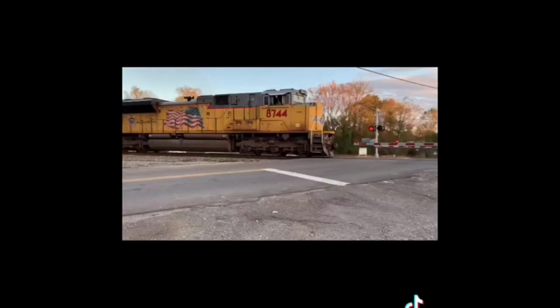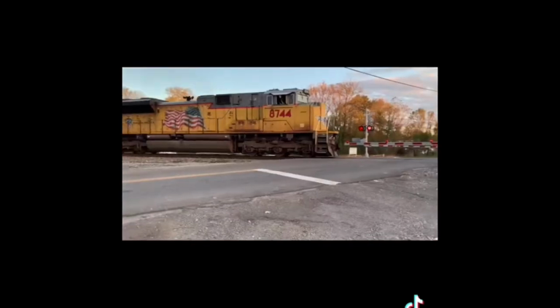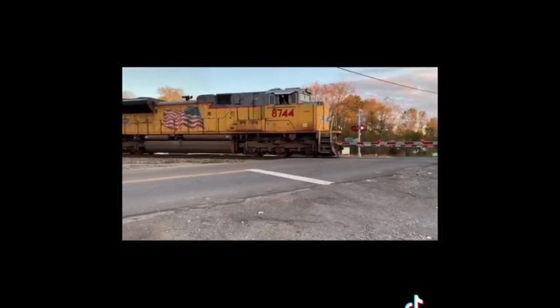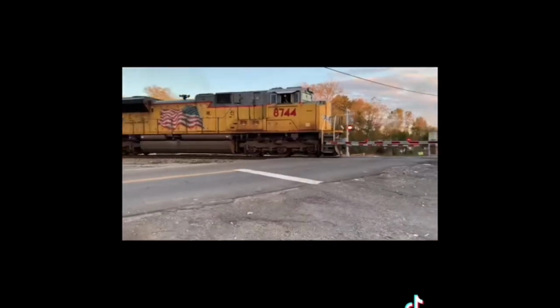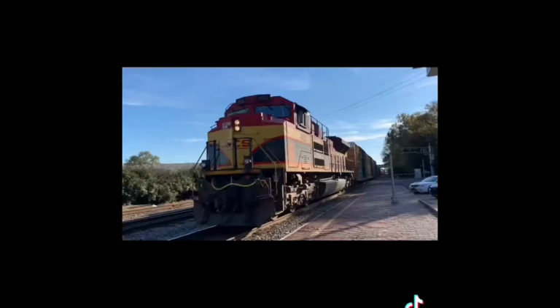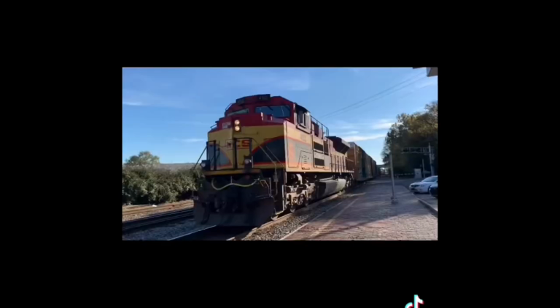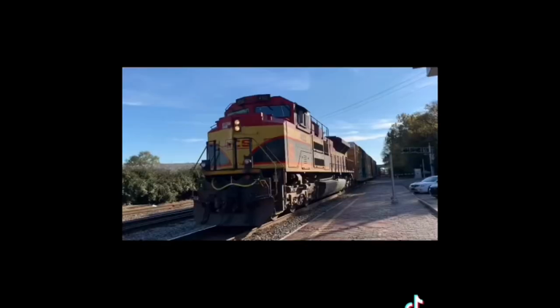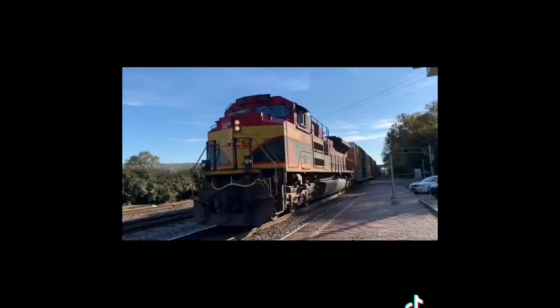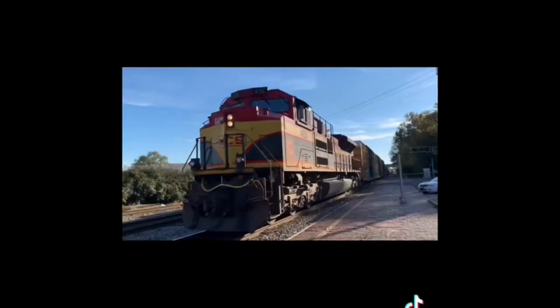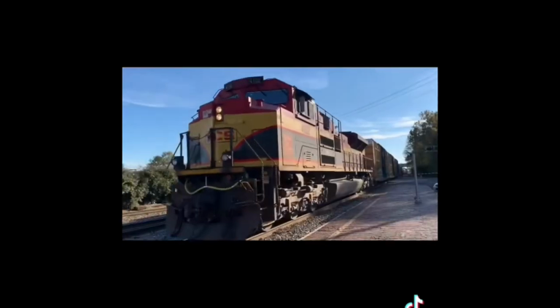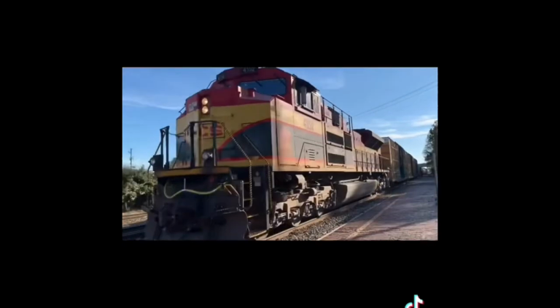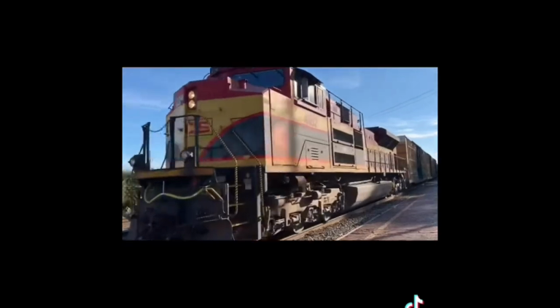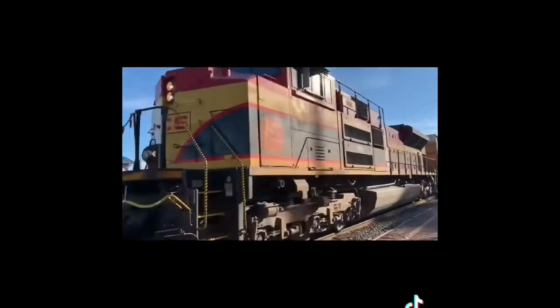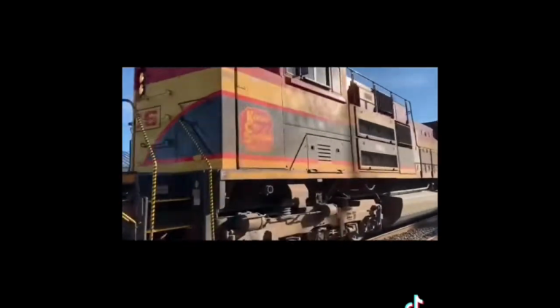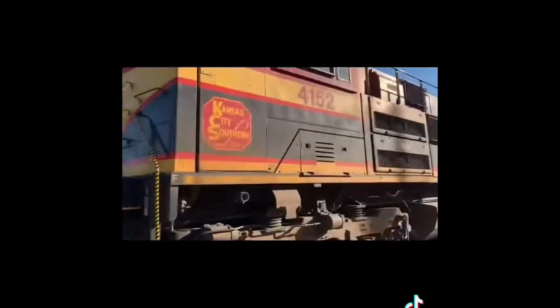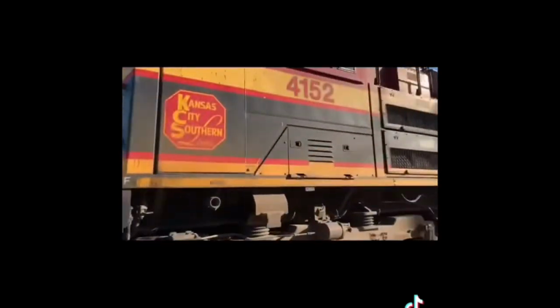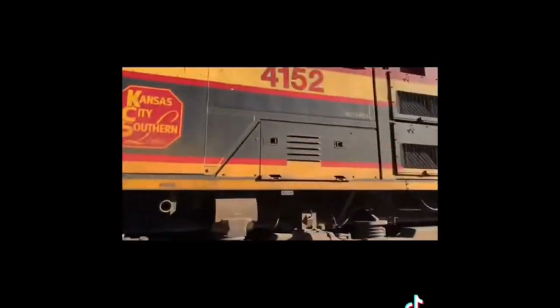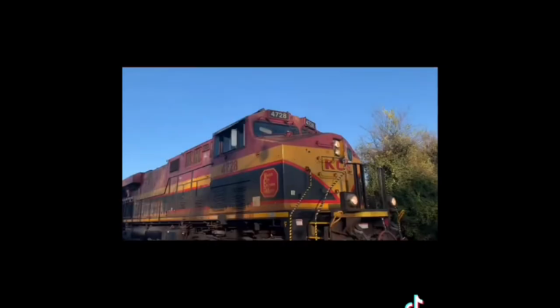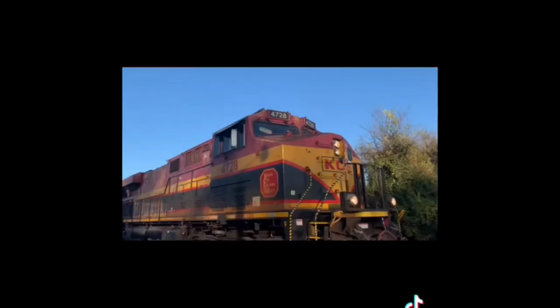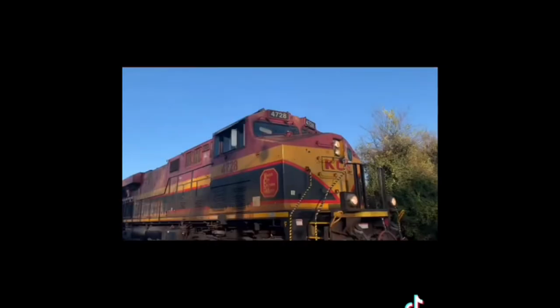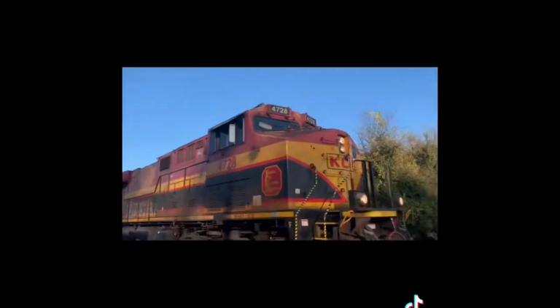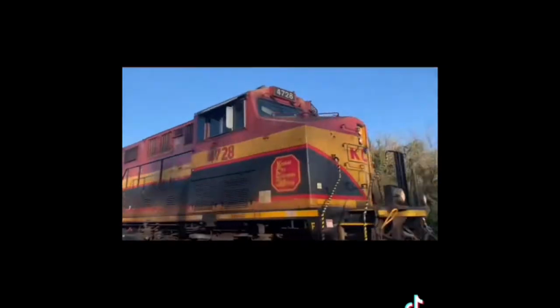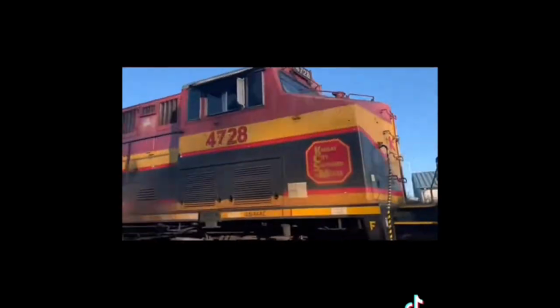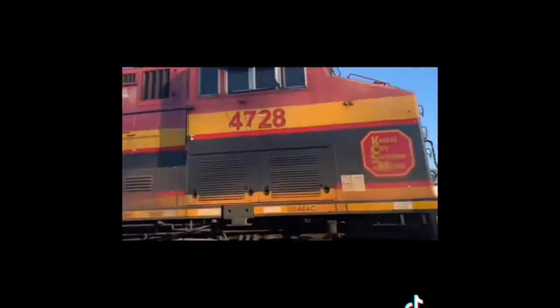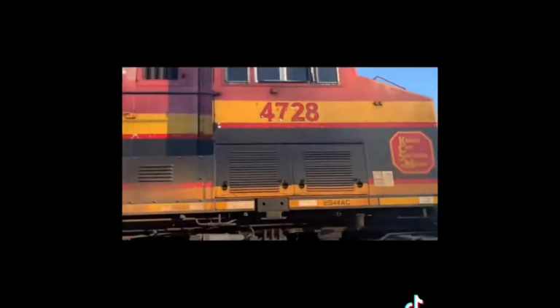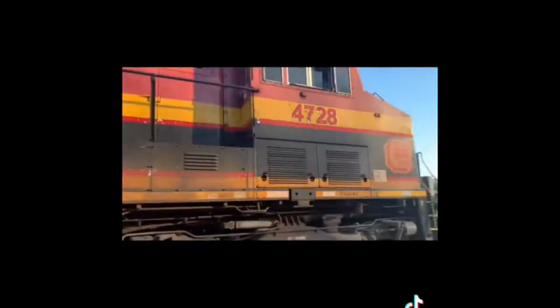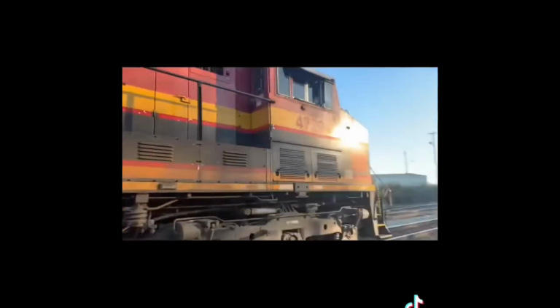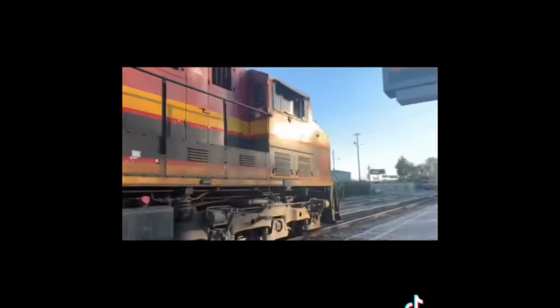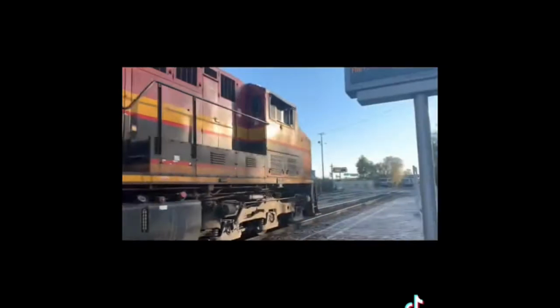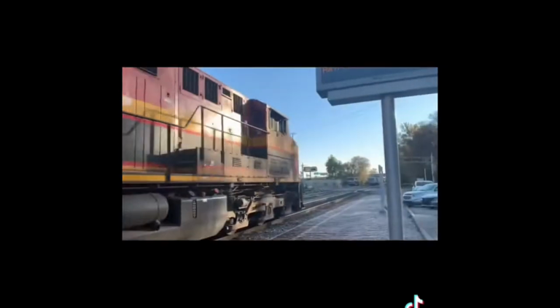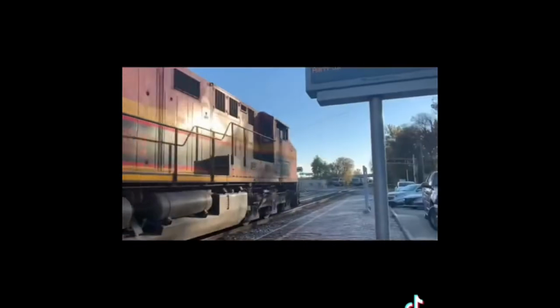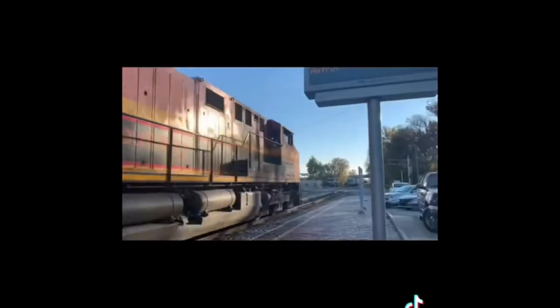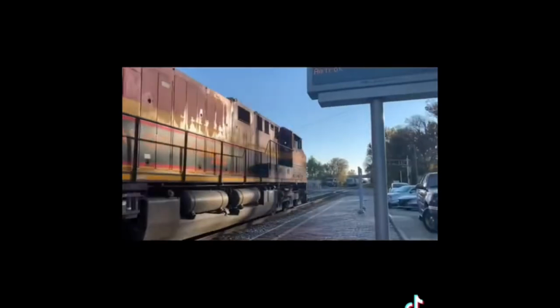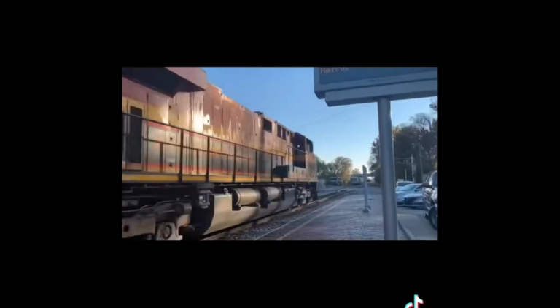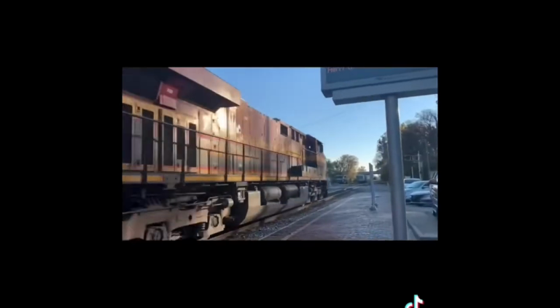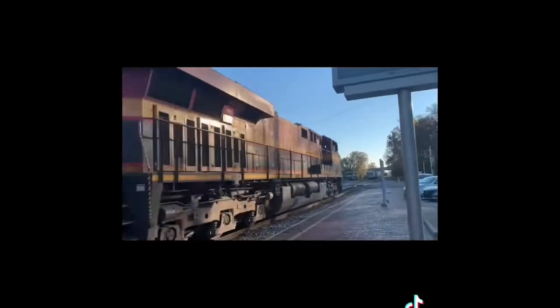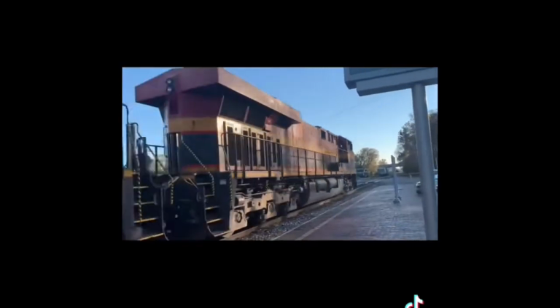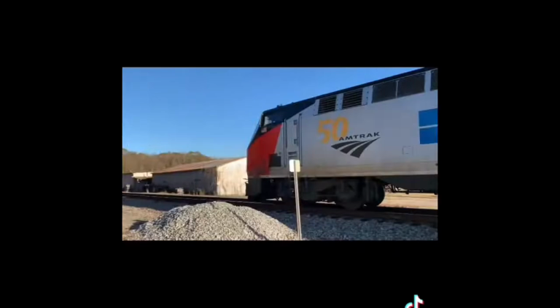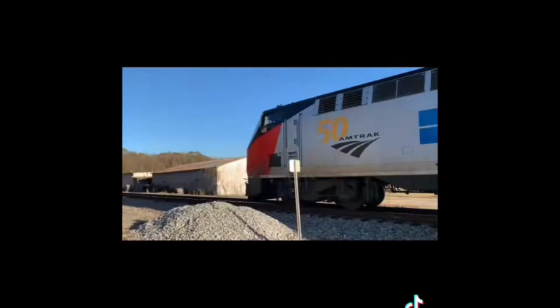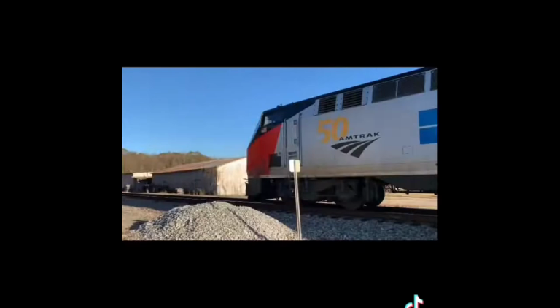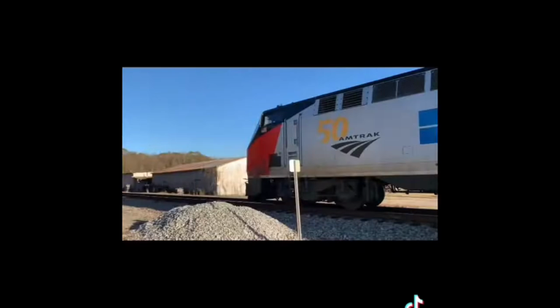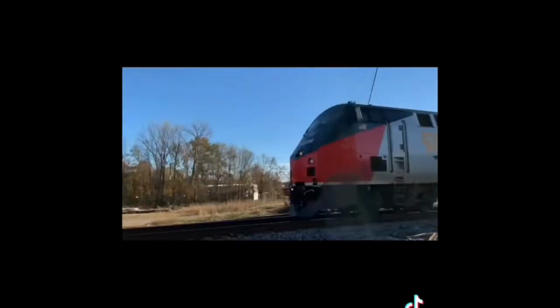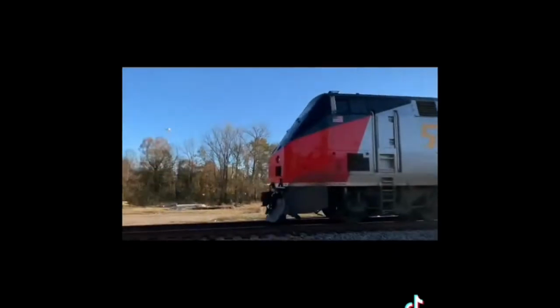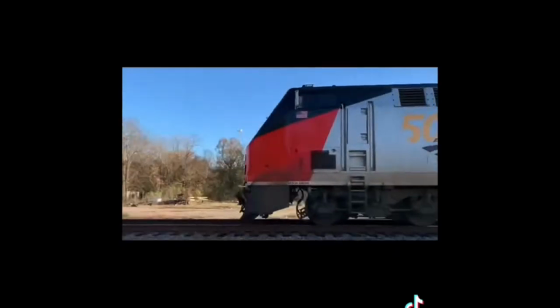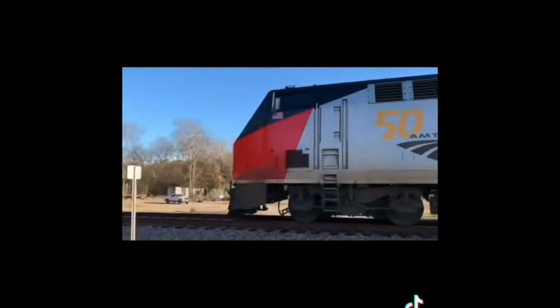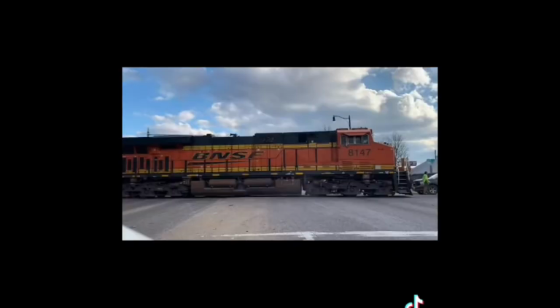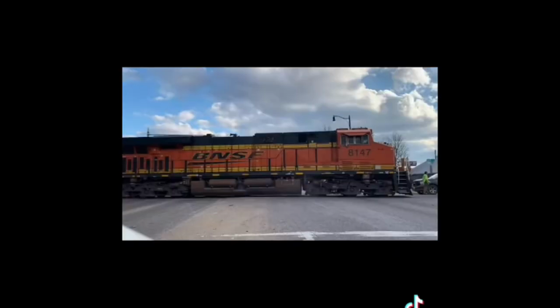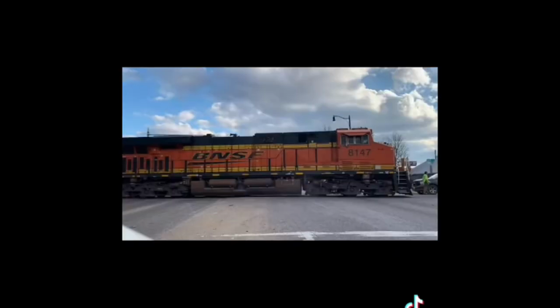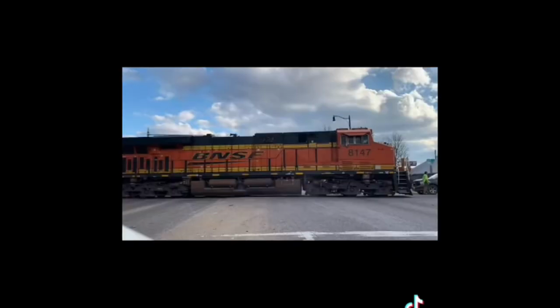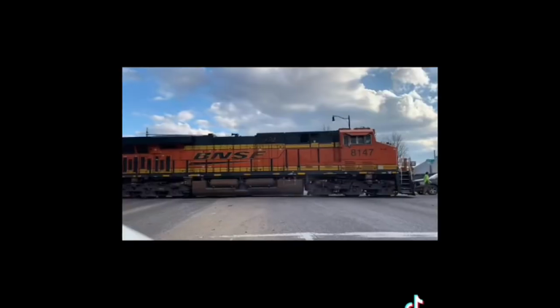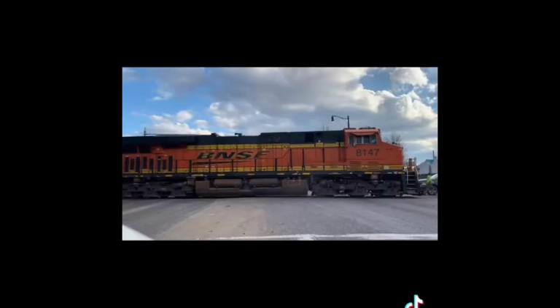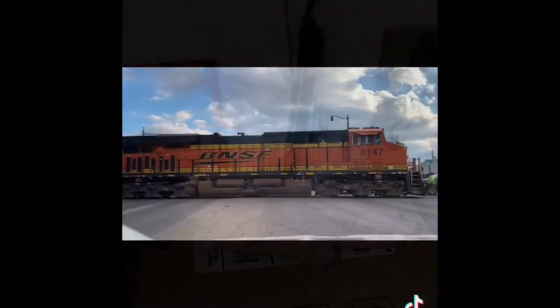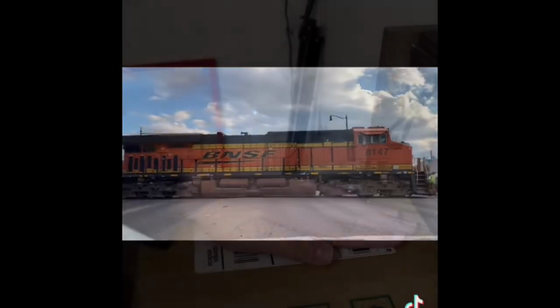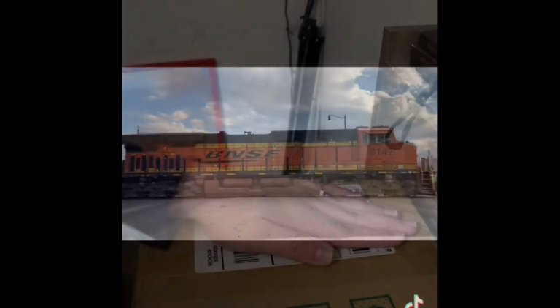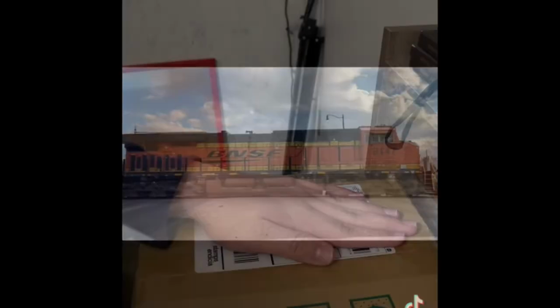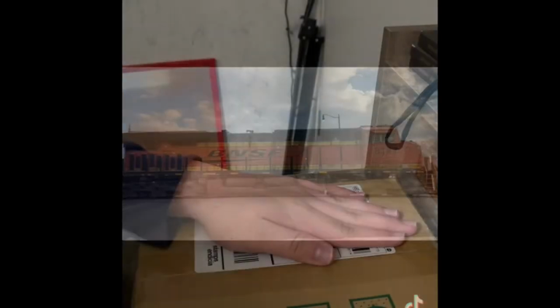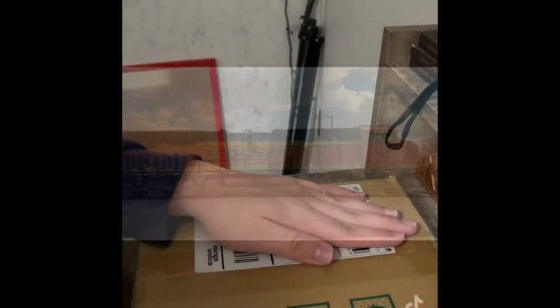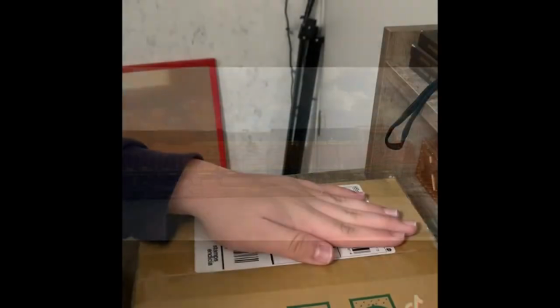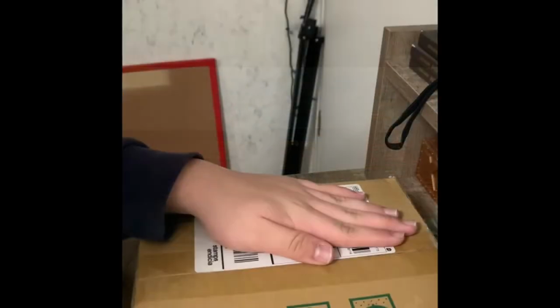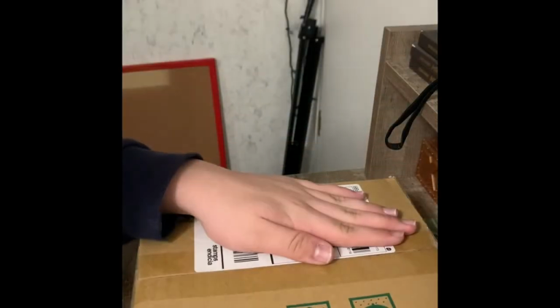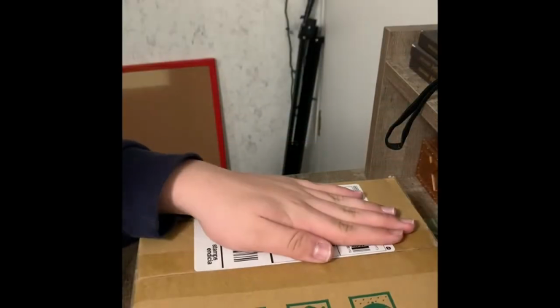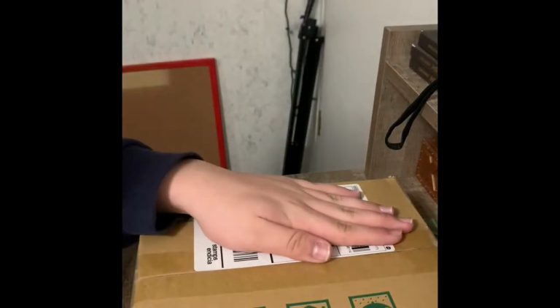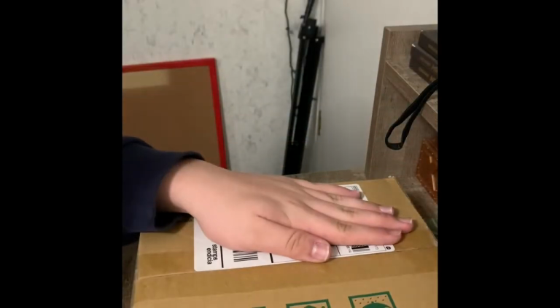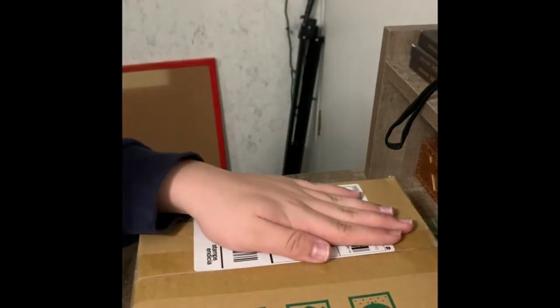Moving our economy for 160 years — BNSF, the engine that connects us.